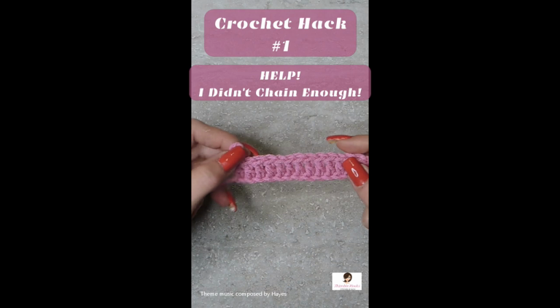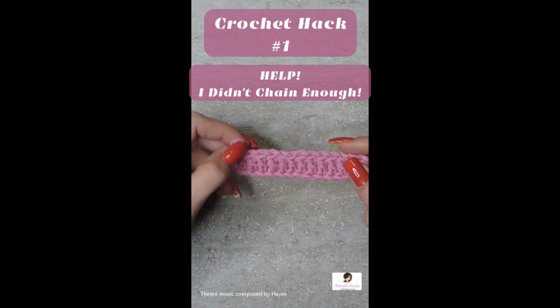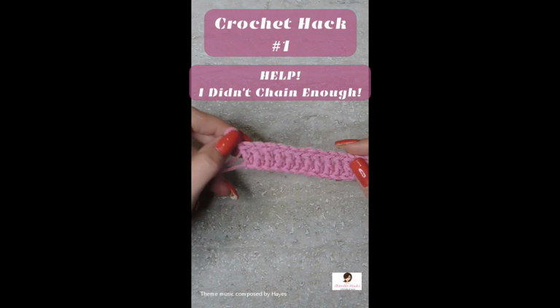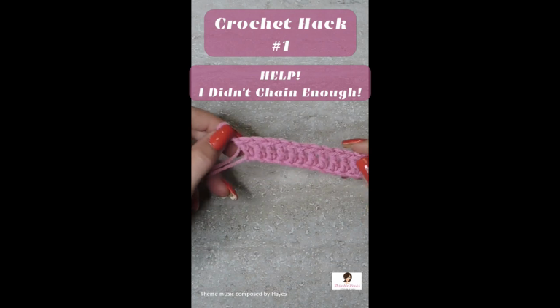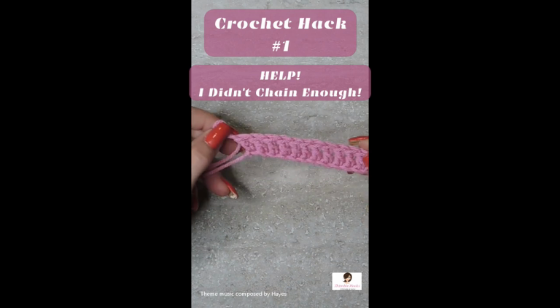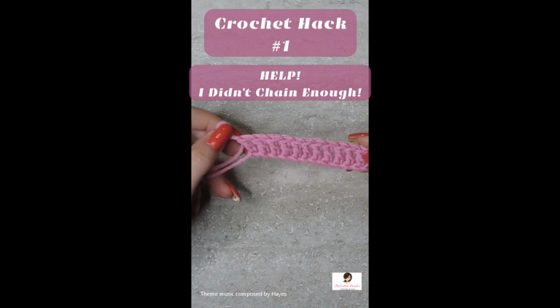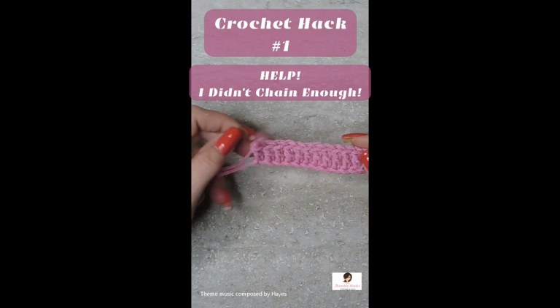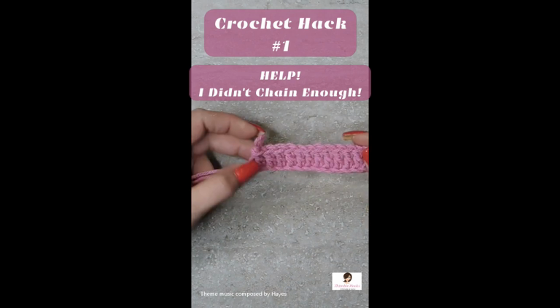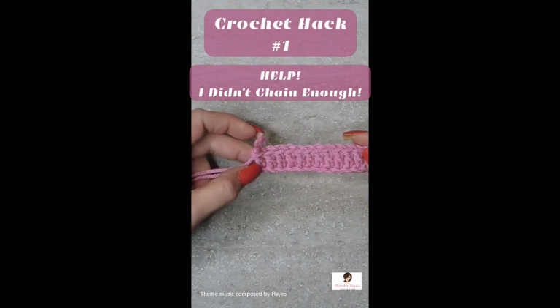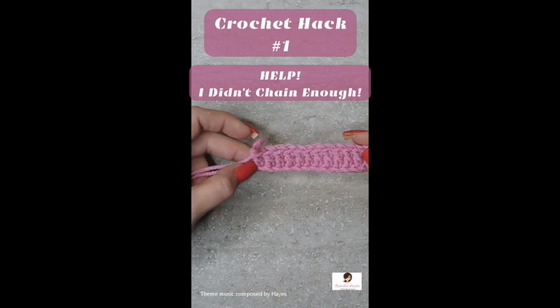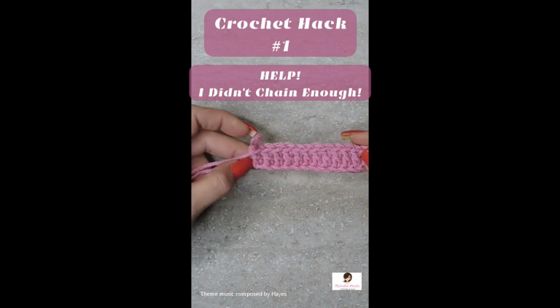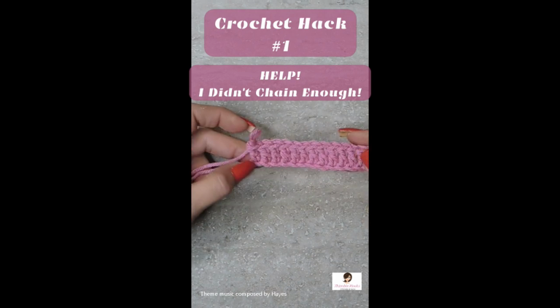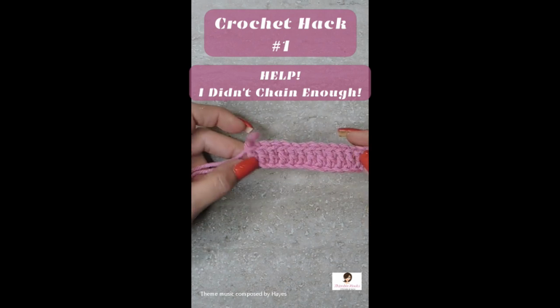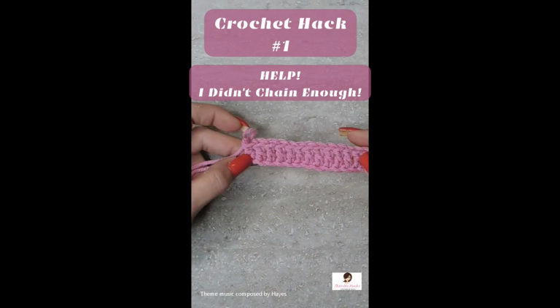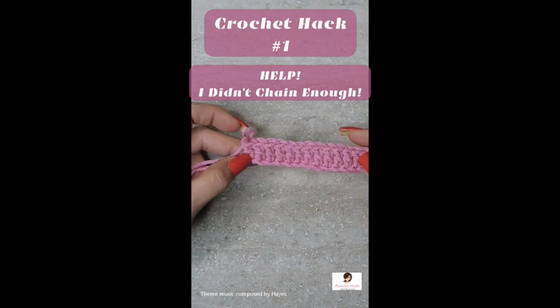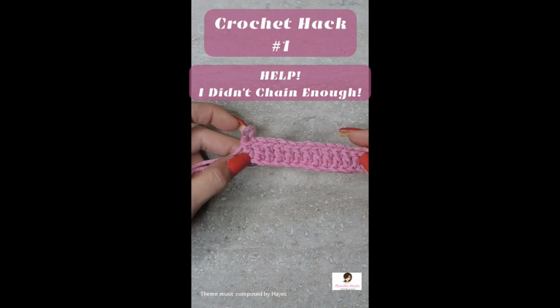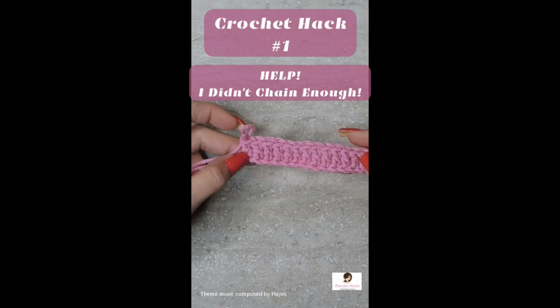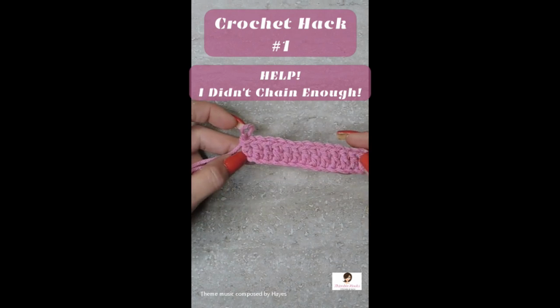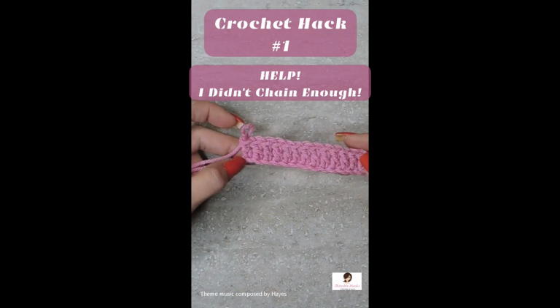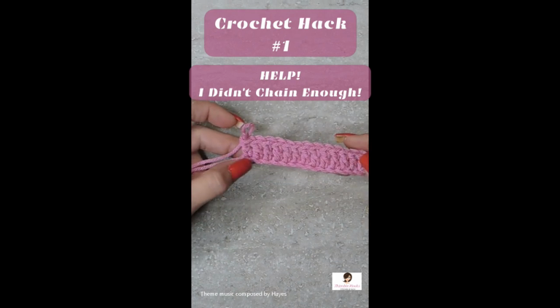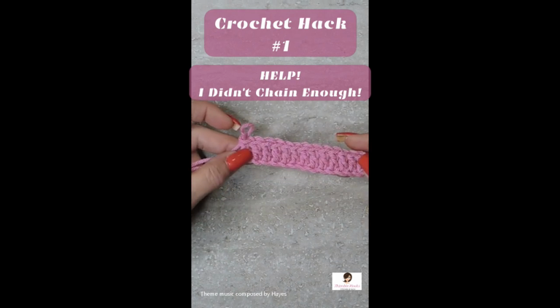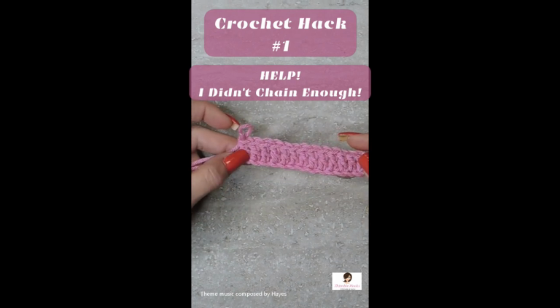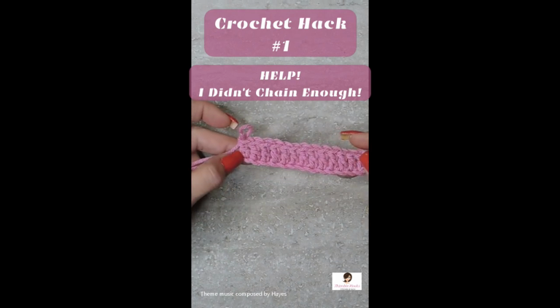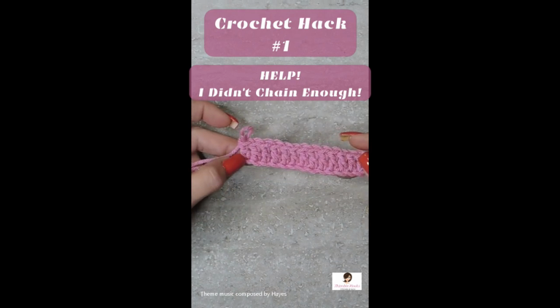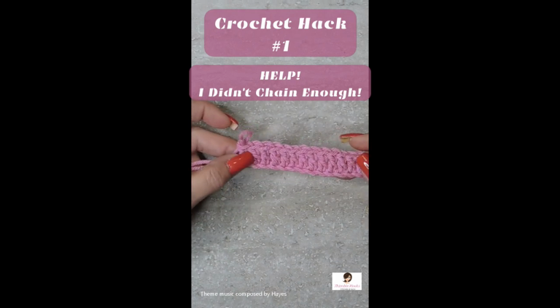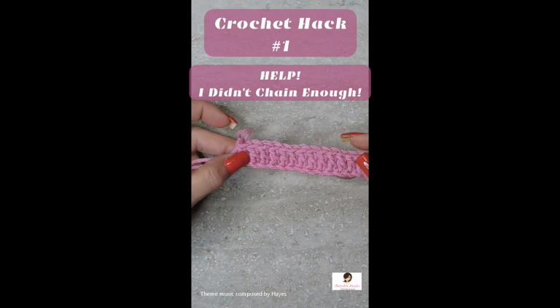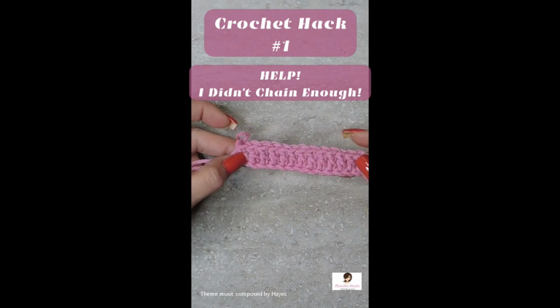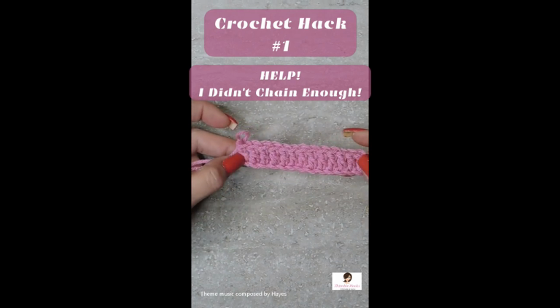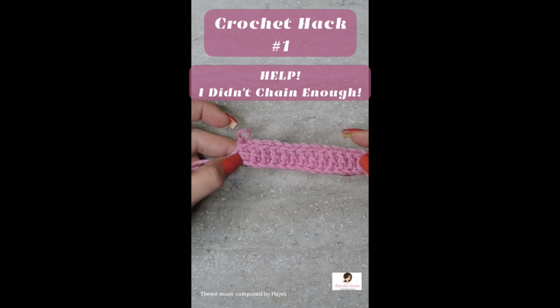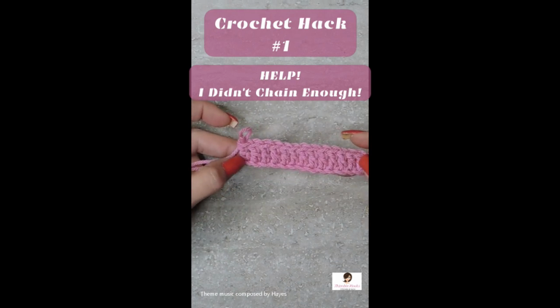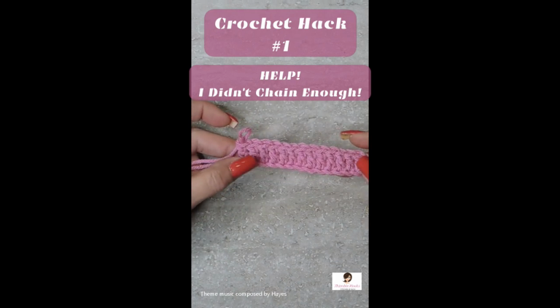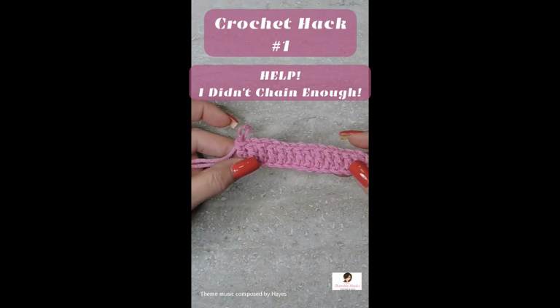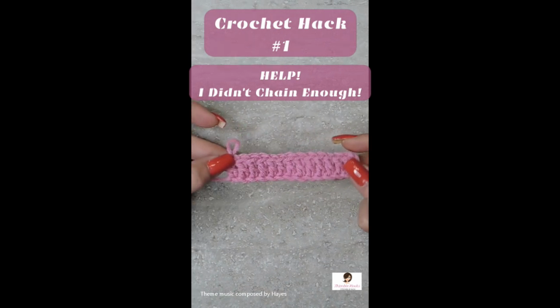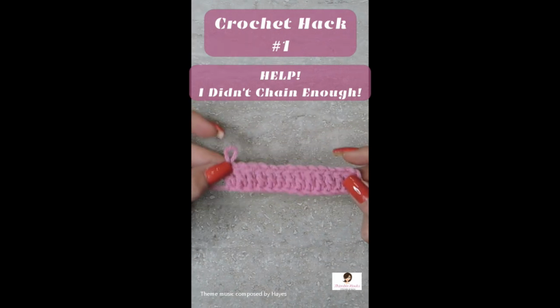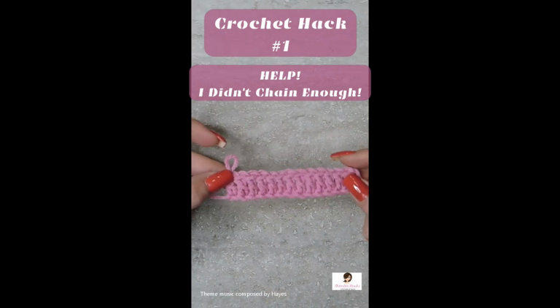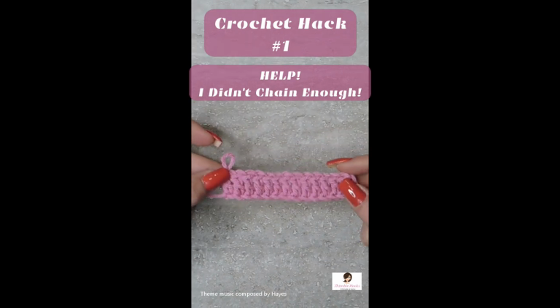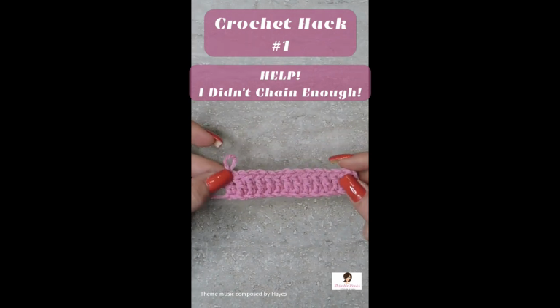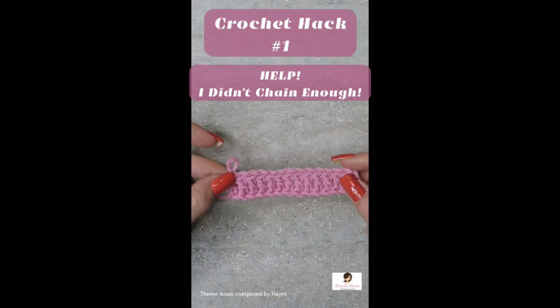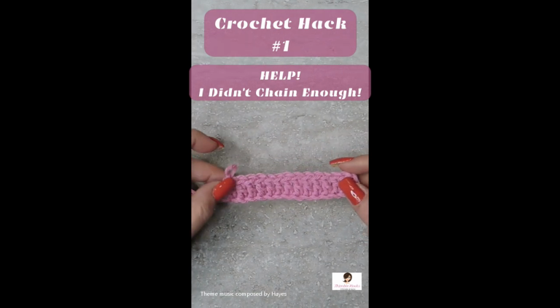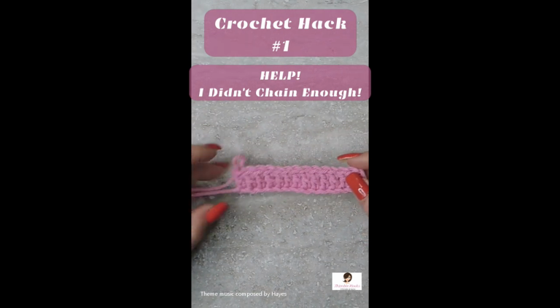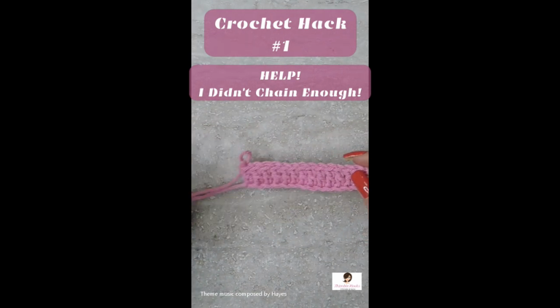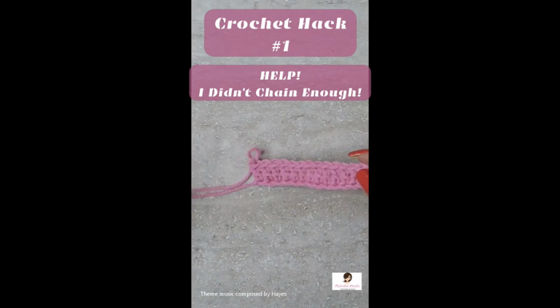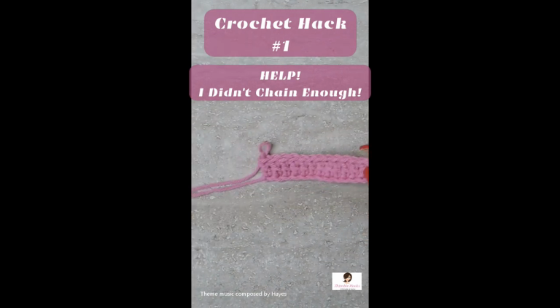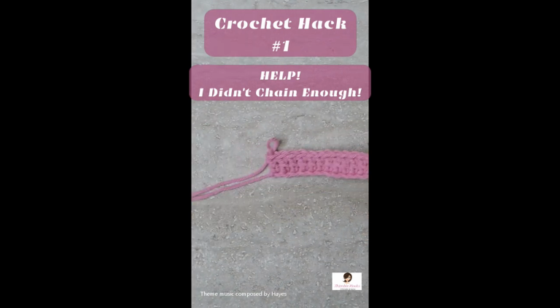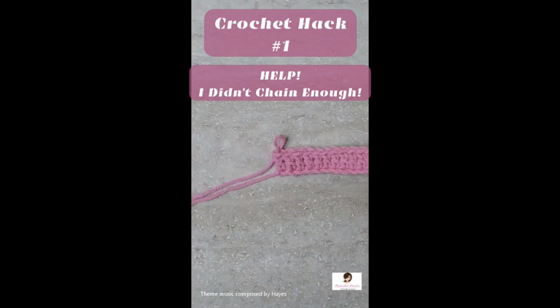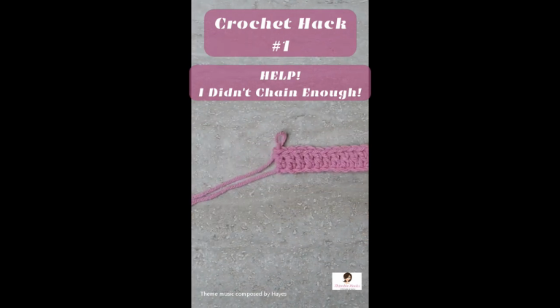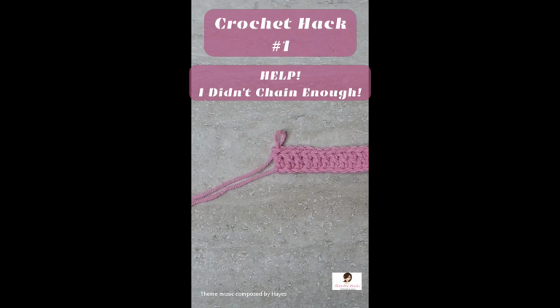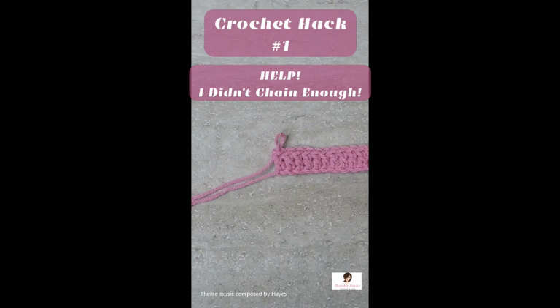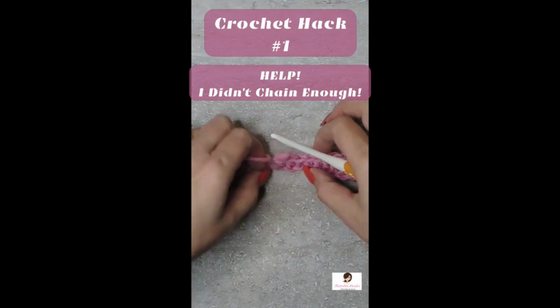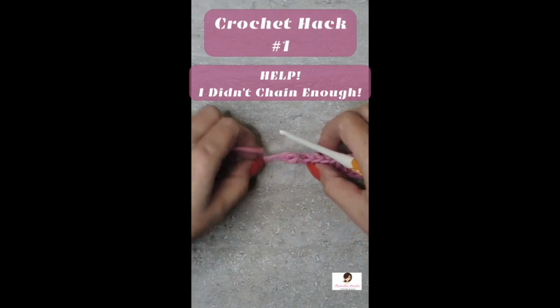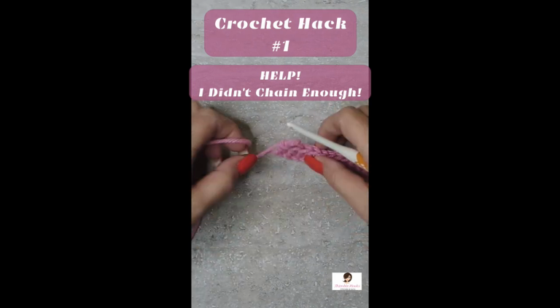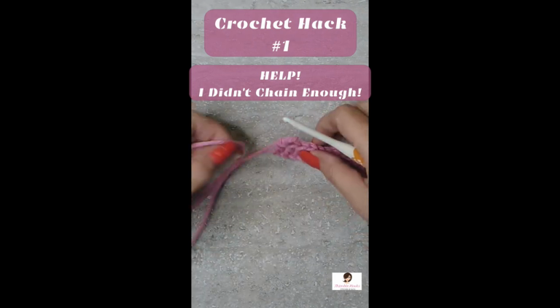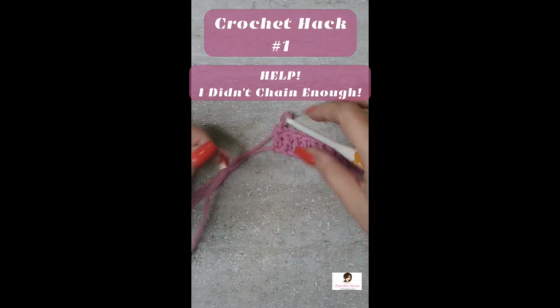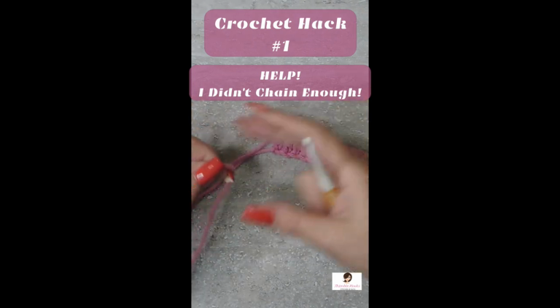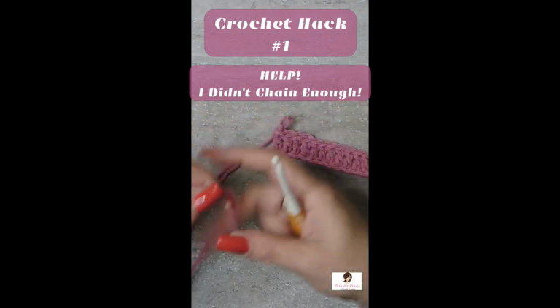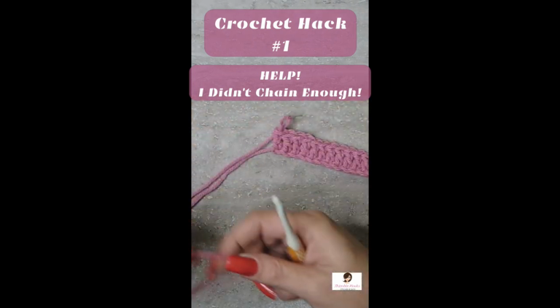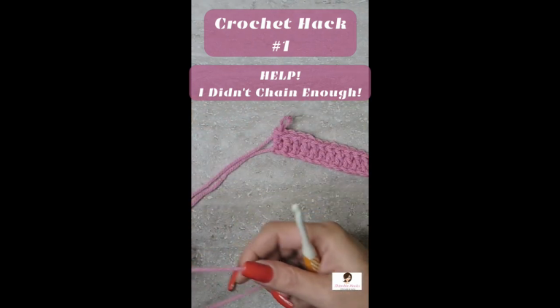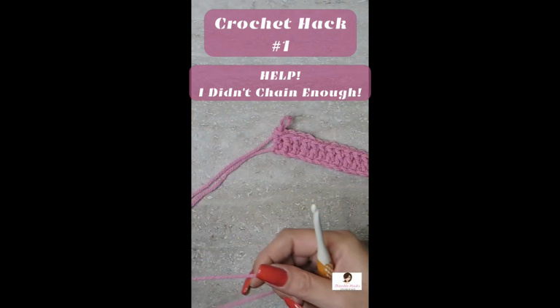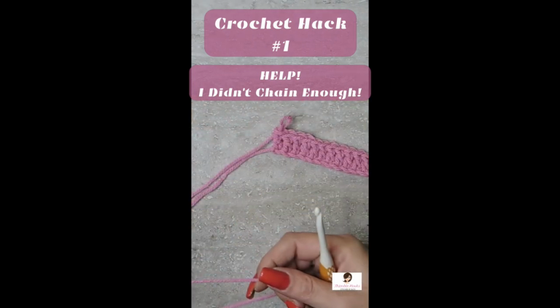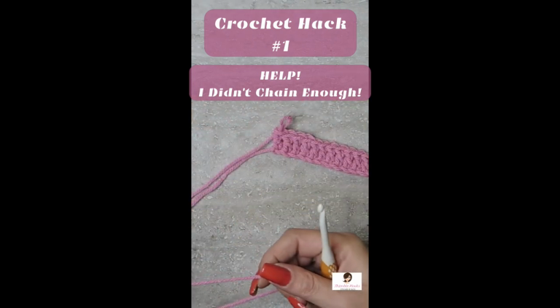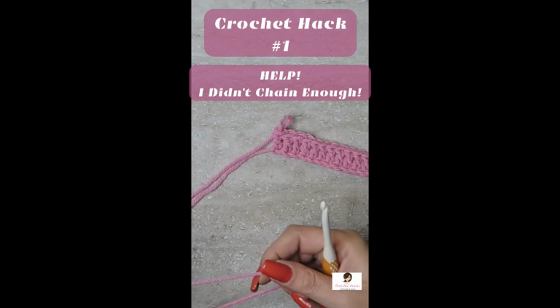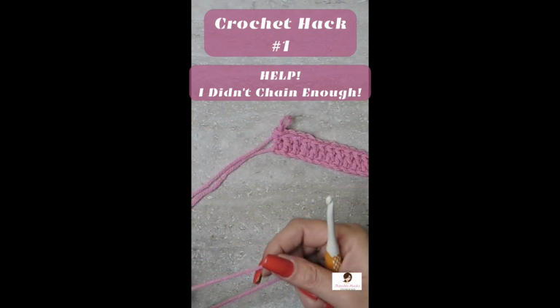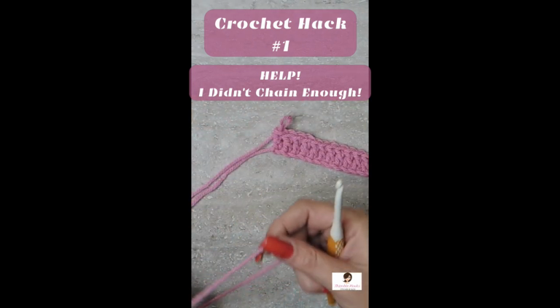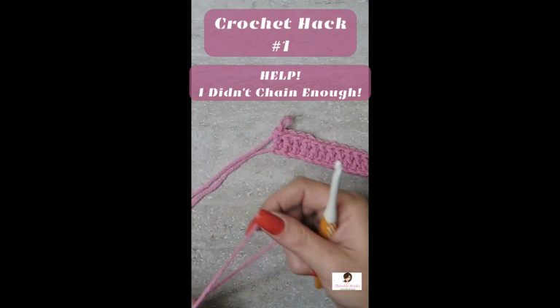Oh, I didn't chain enough. I lost count of my chains. I know of two ways to do this, so I'm going to show you the easiest one first.